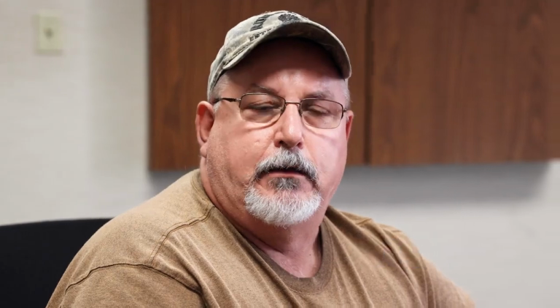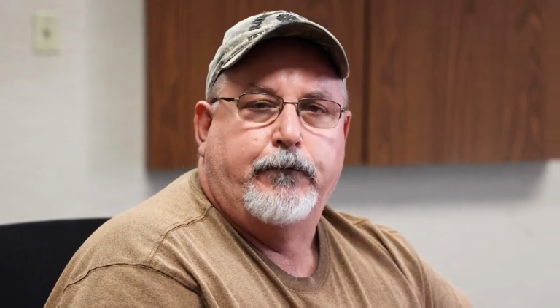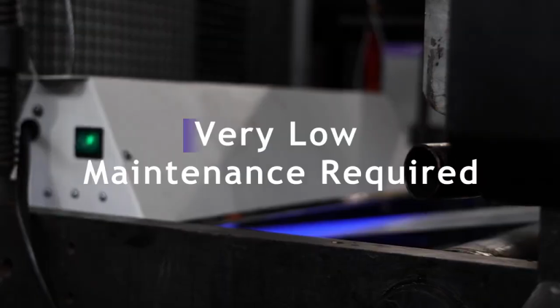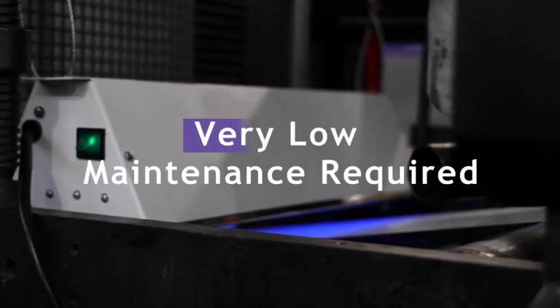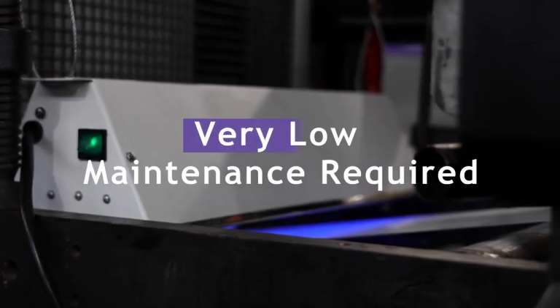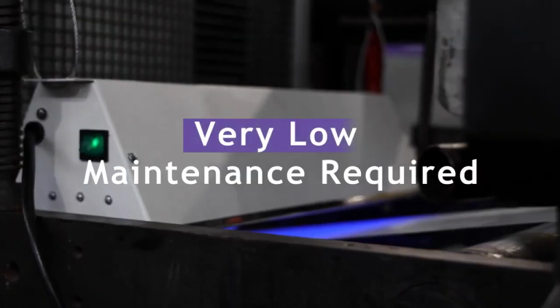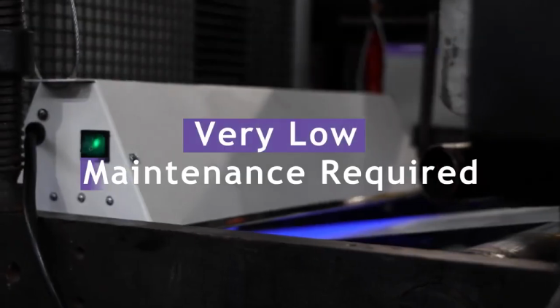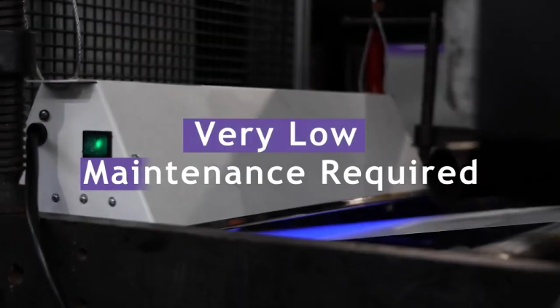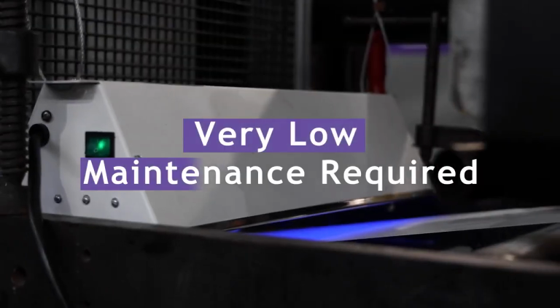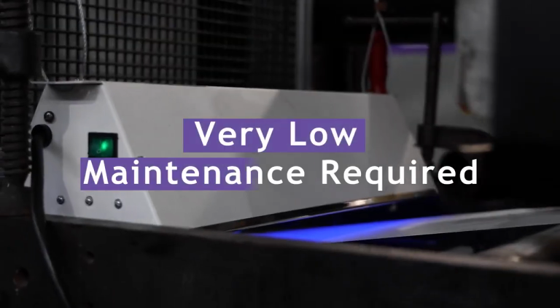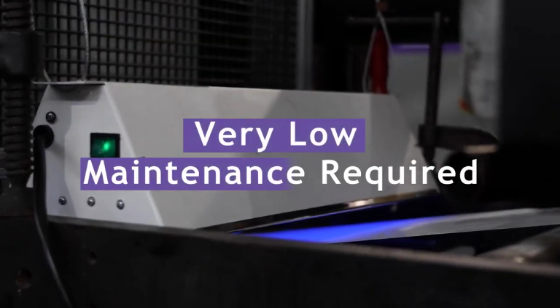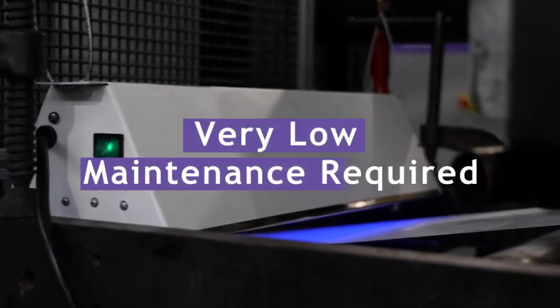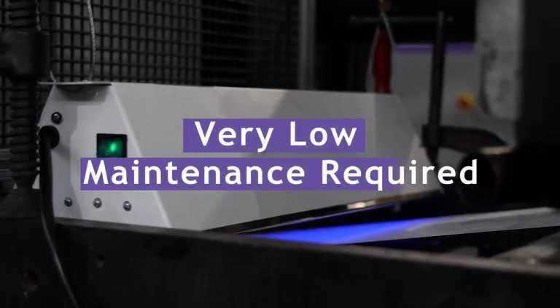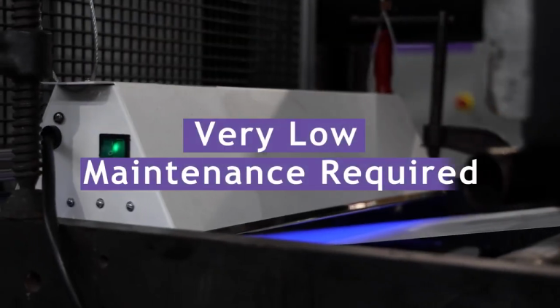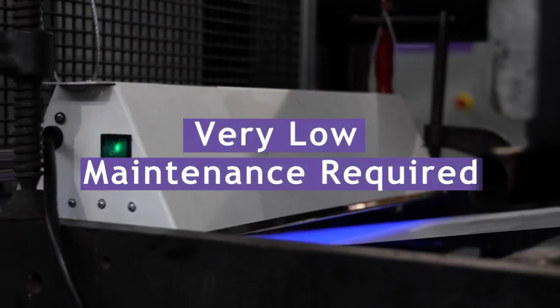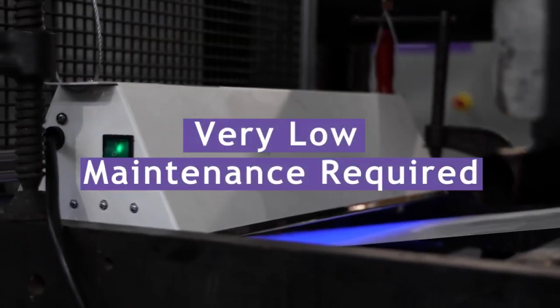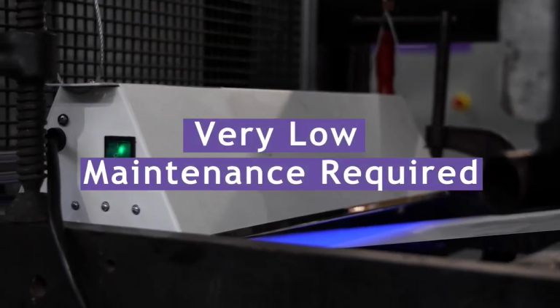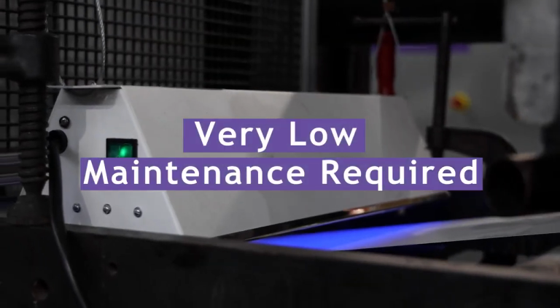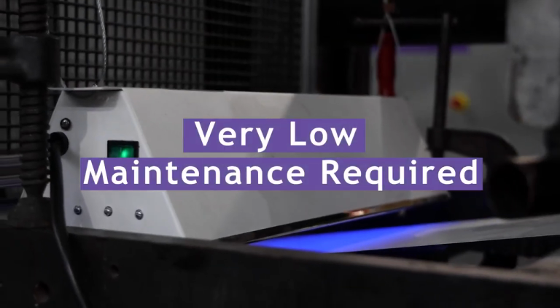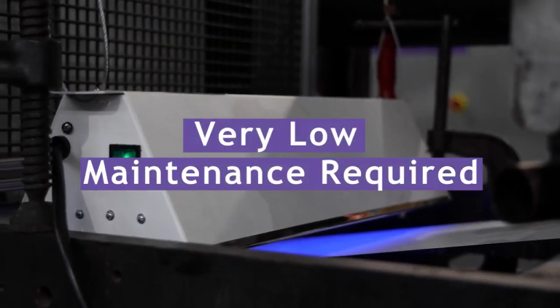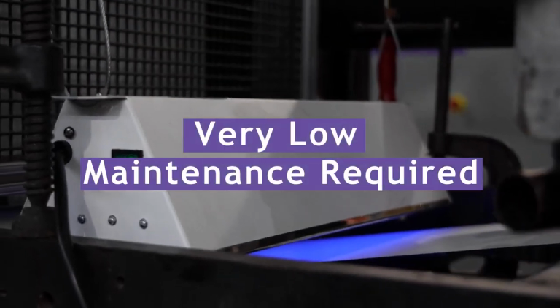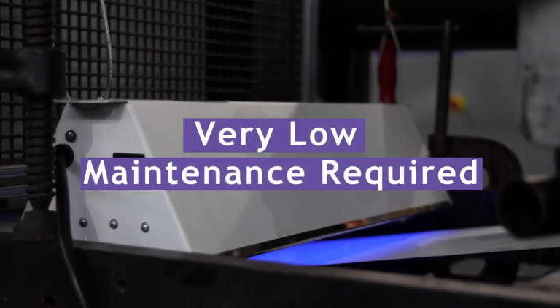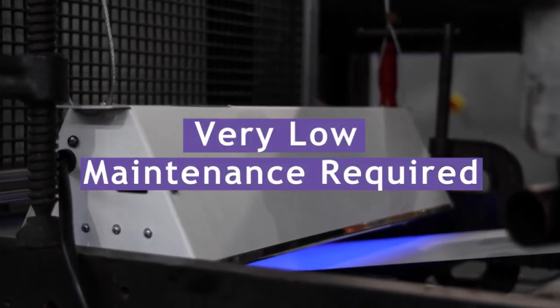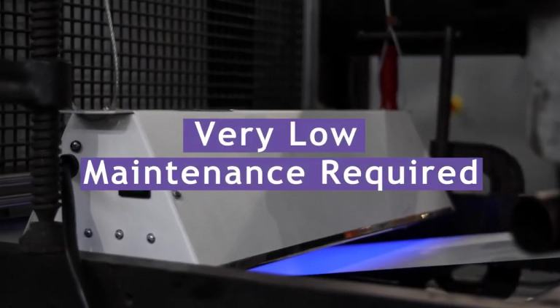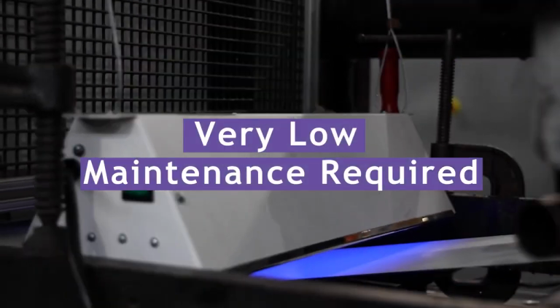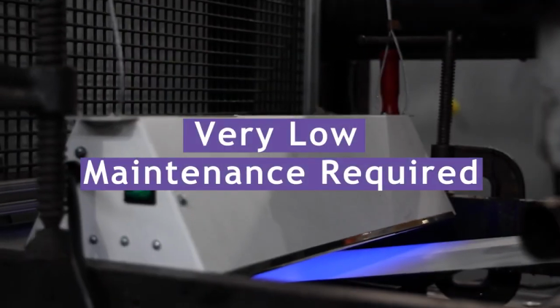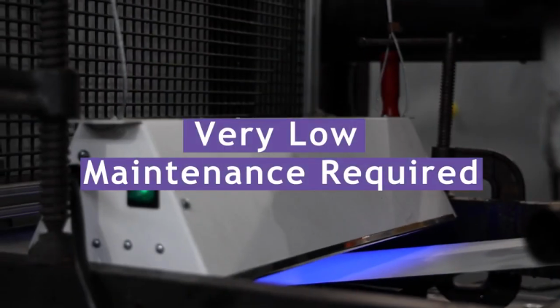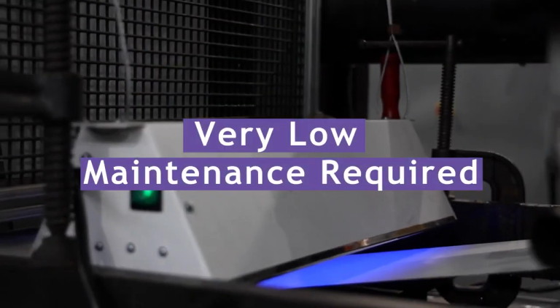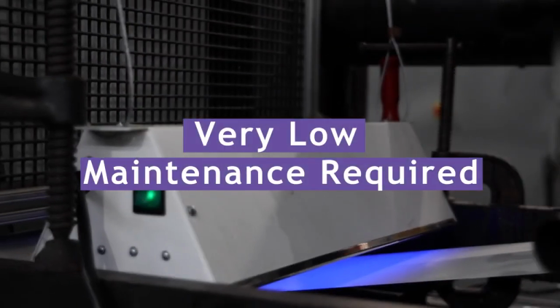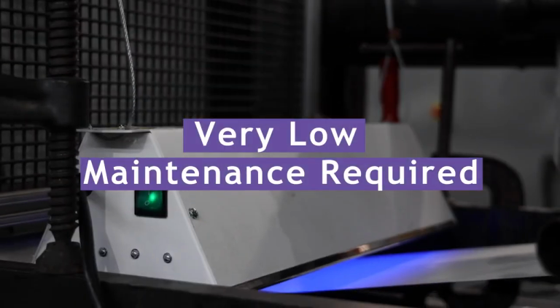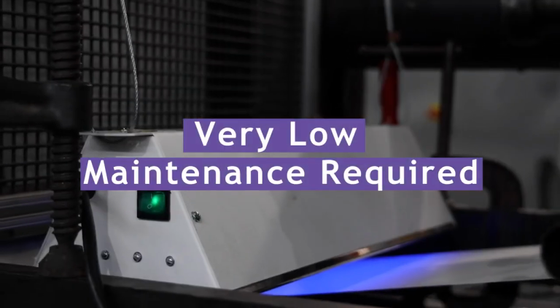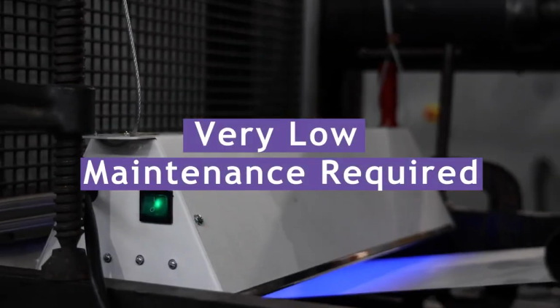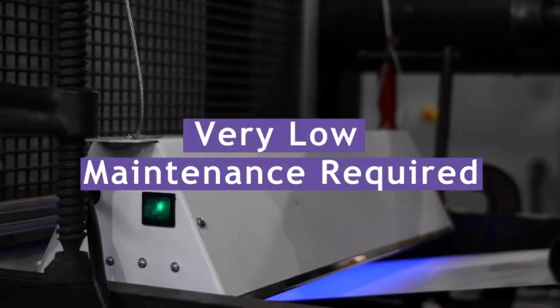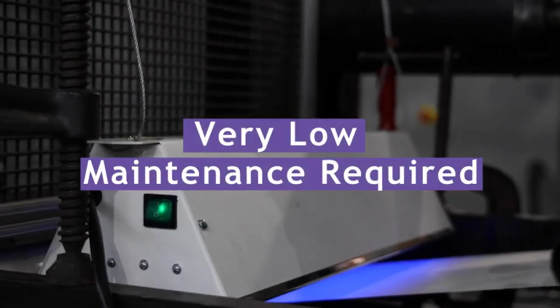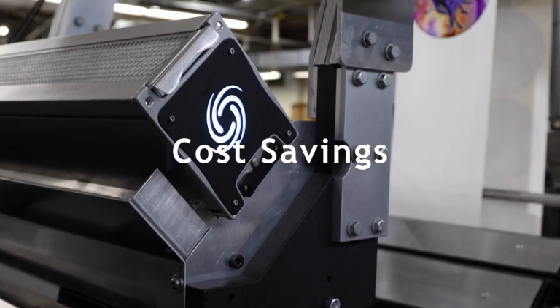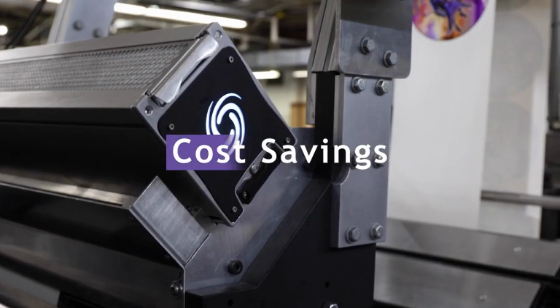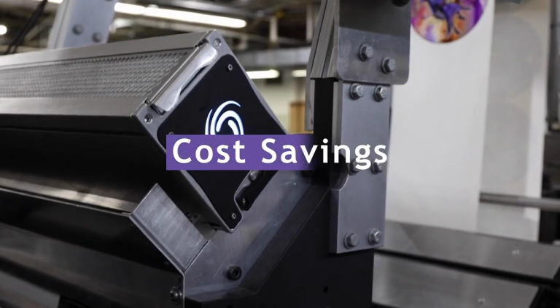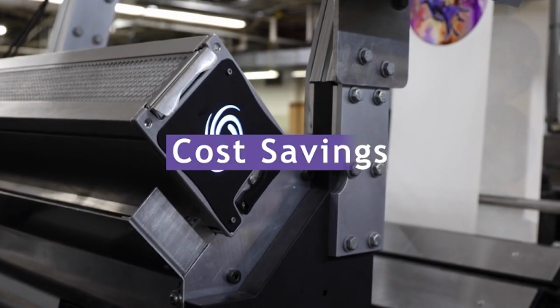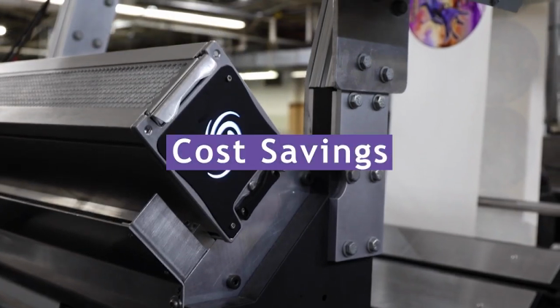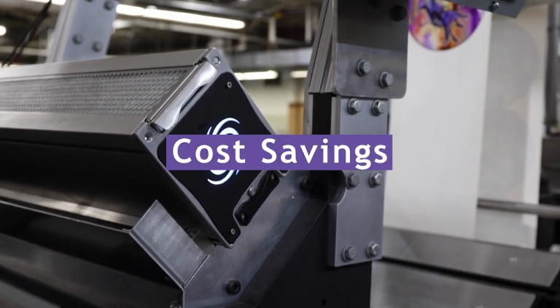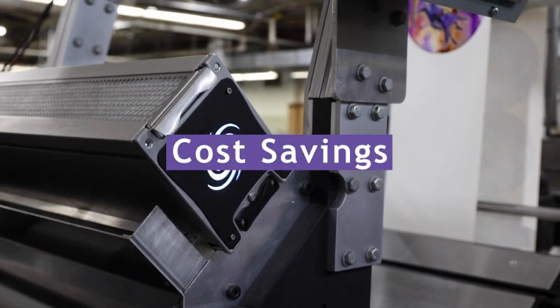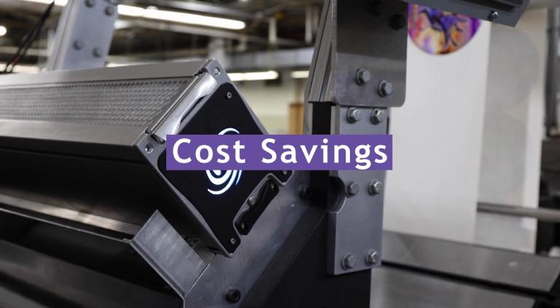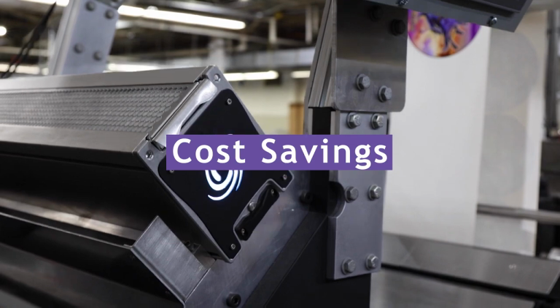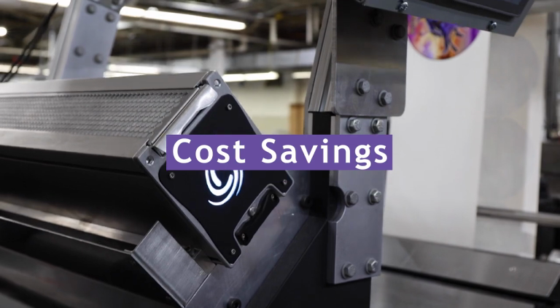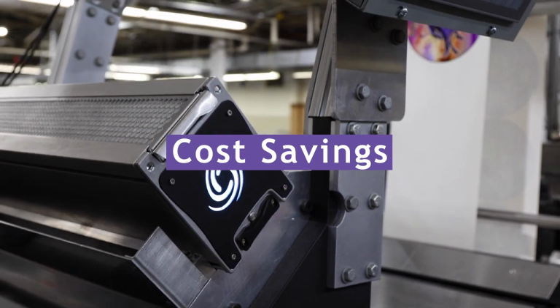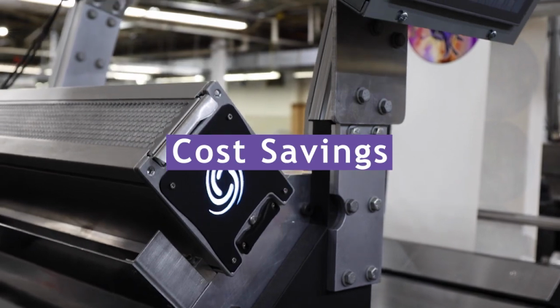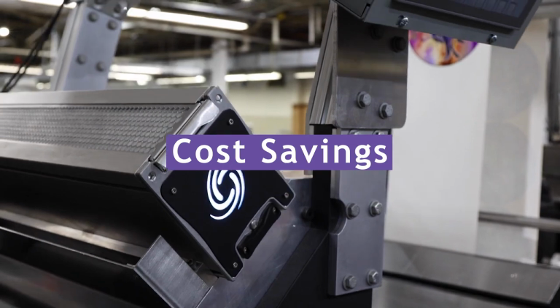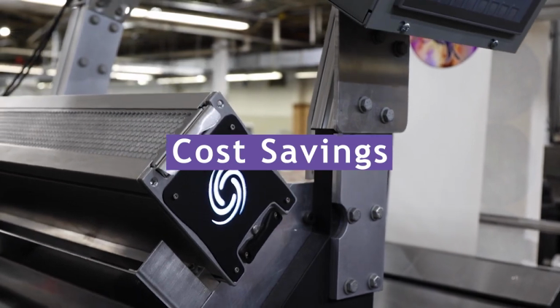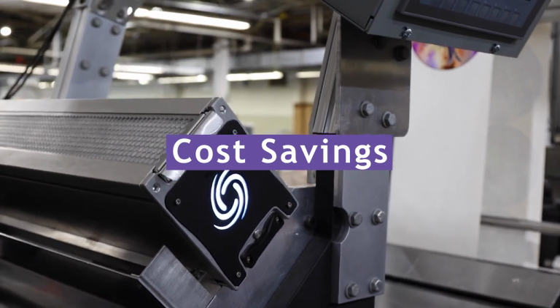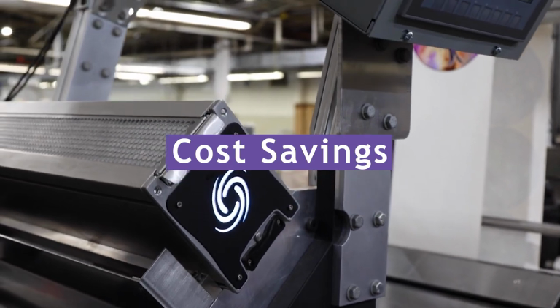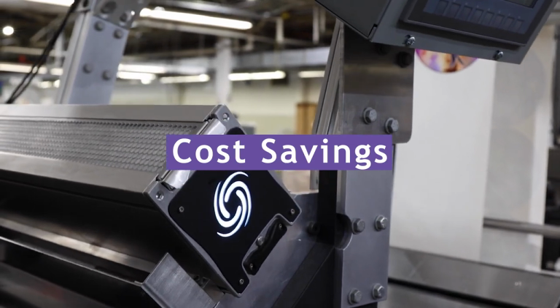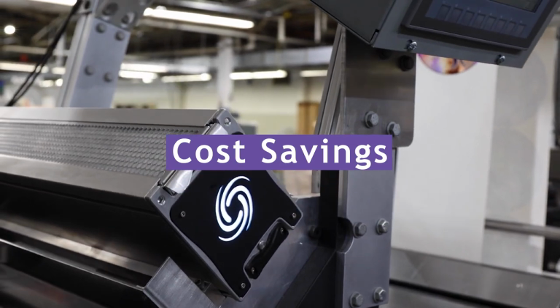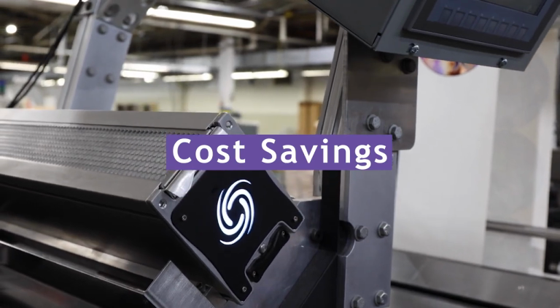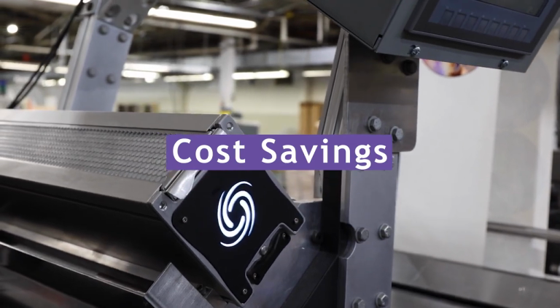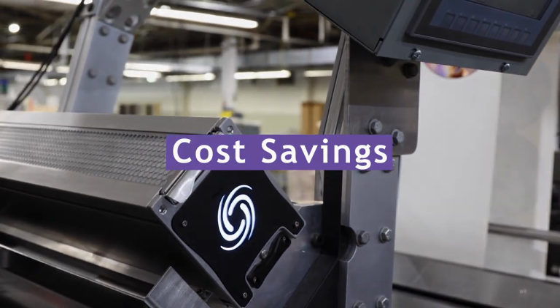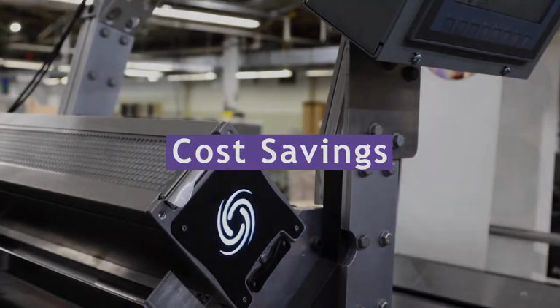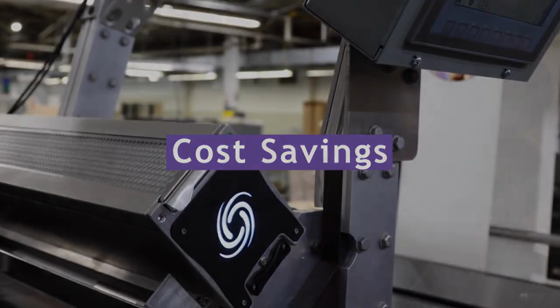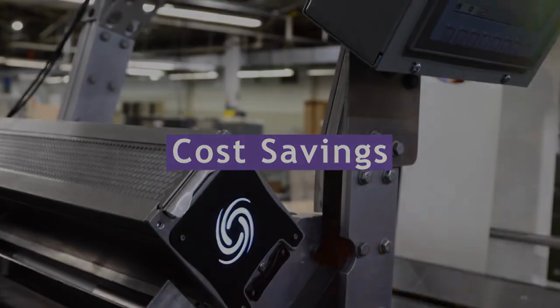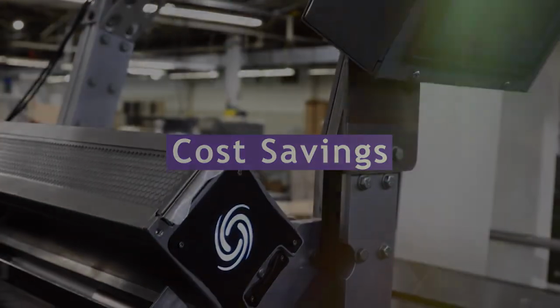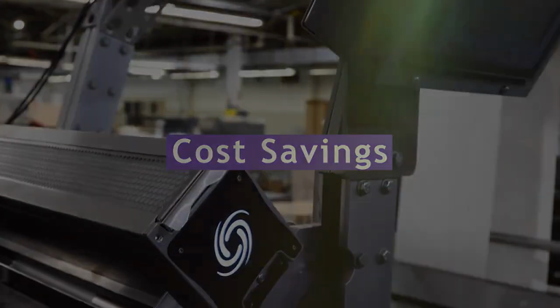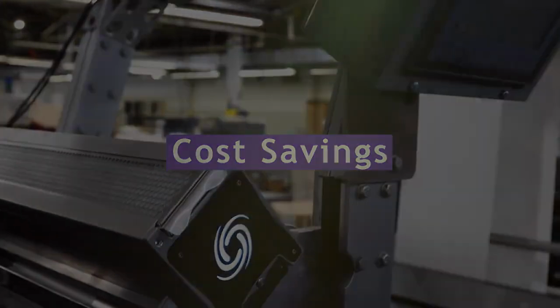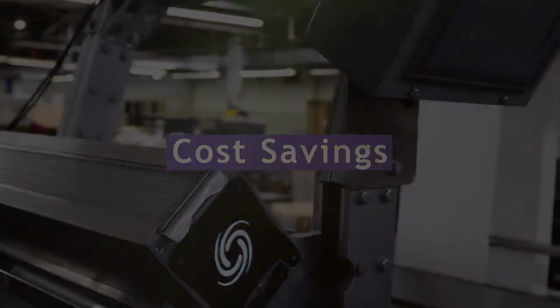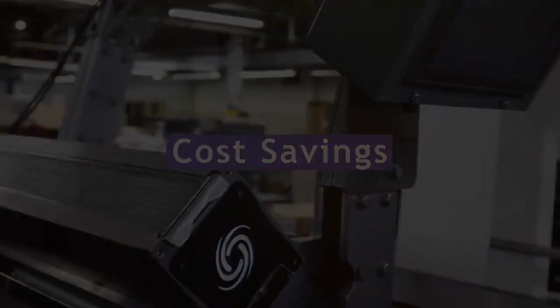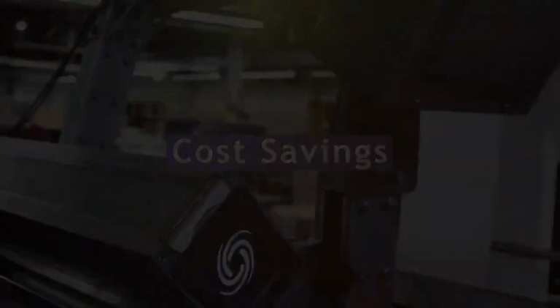The maintenance that is required takes a minimal amount of time to do. In my opinion that adds up to savings.